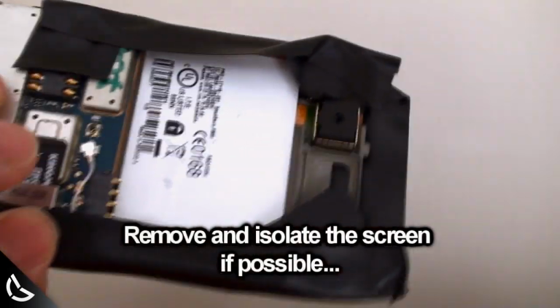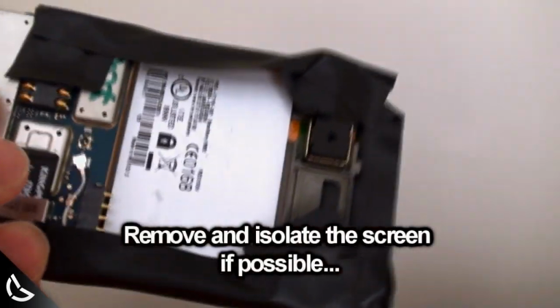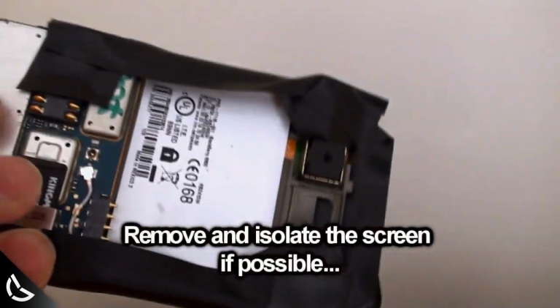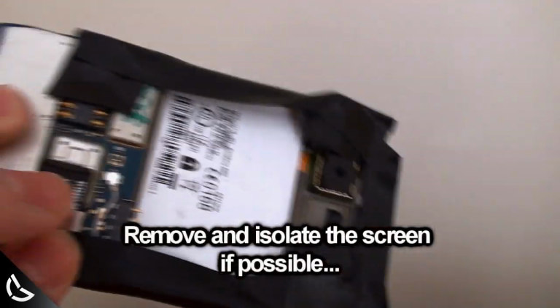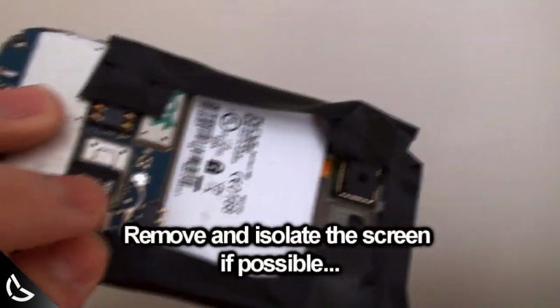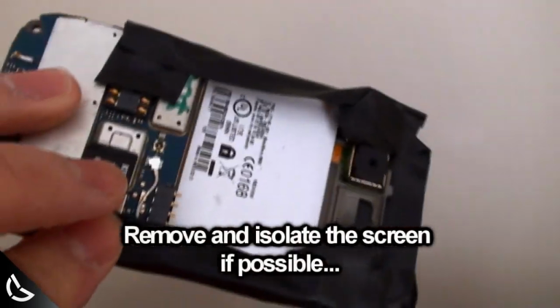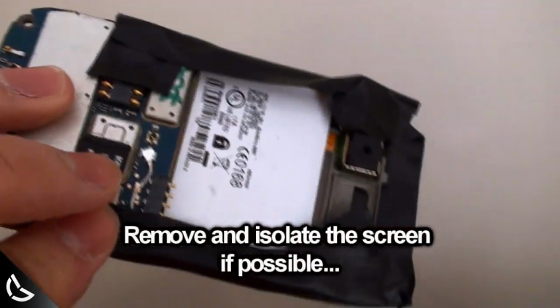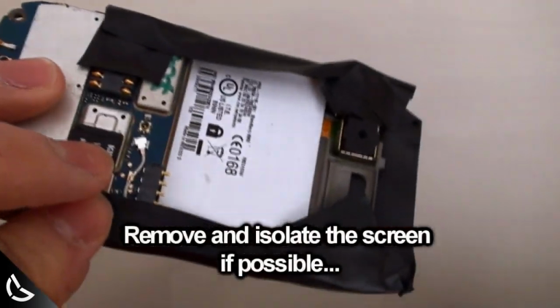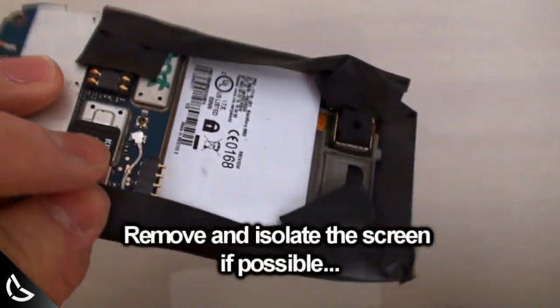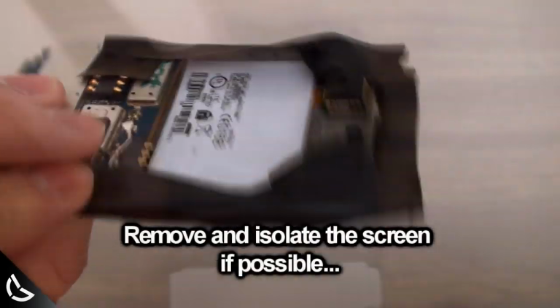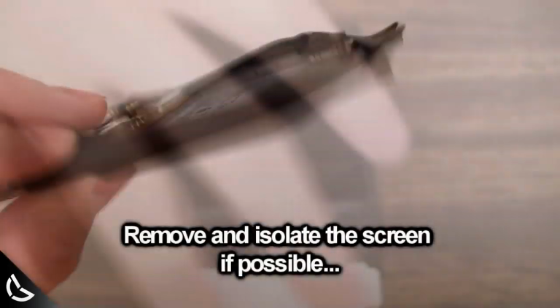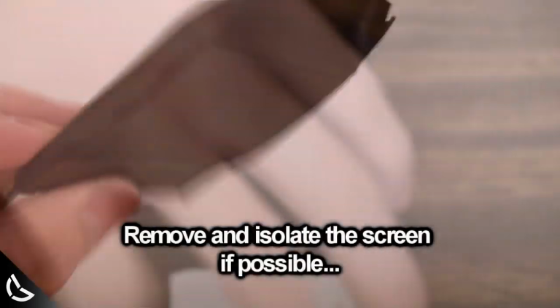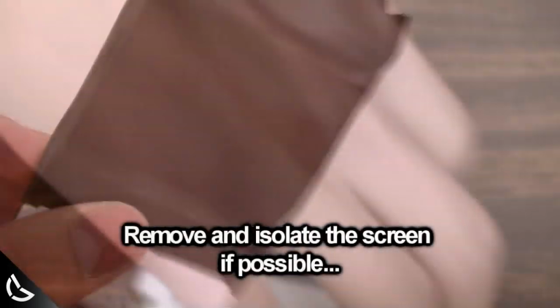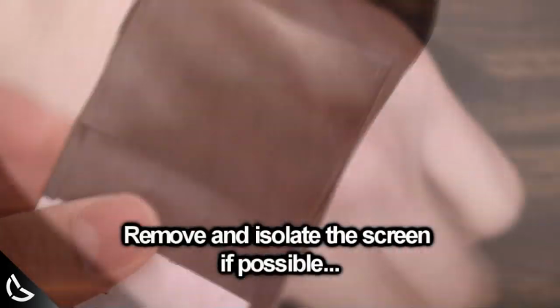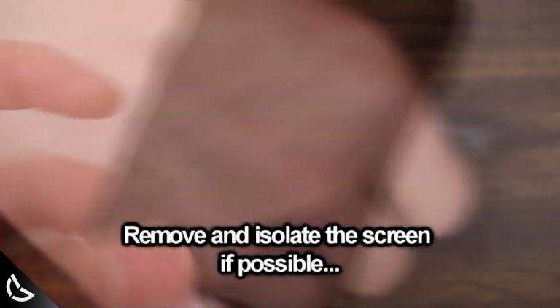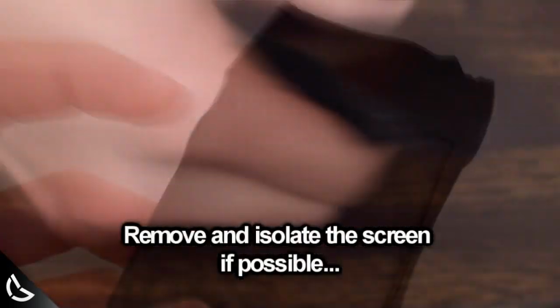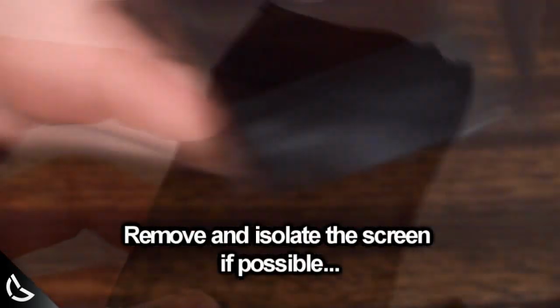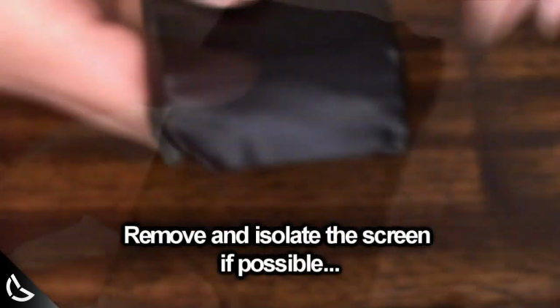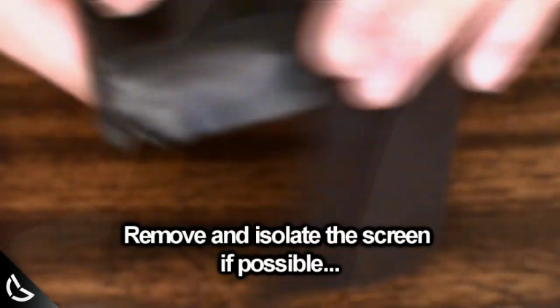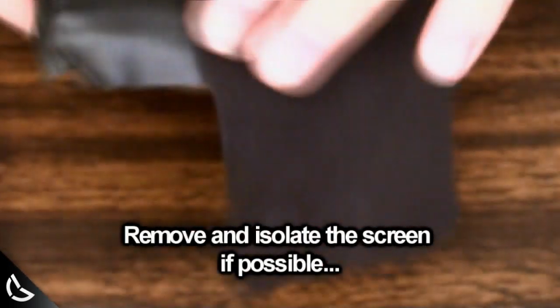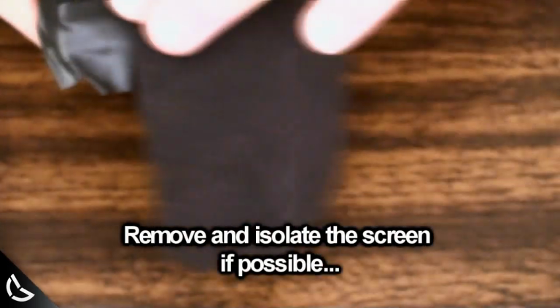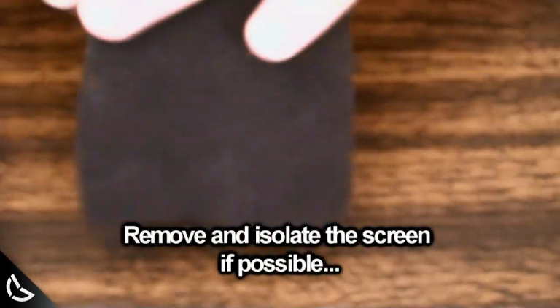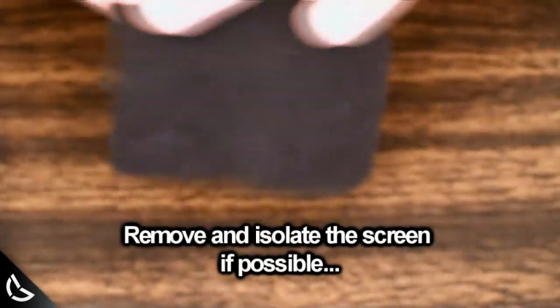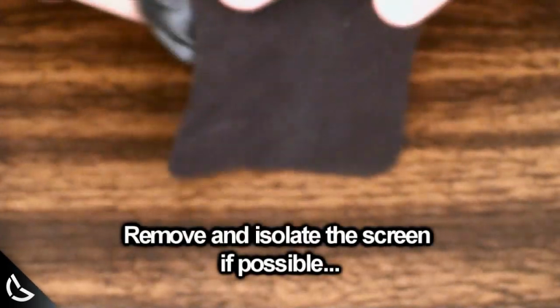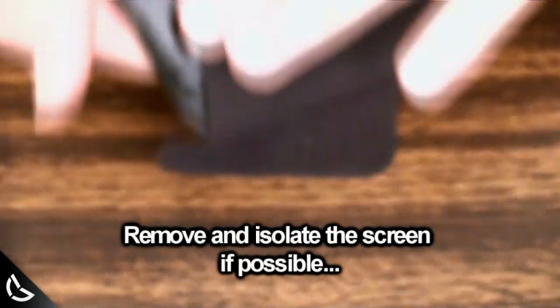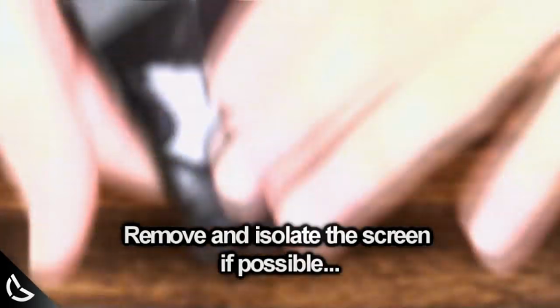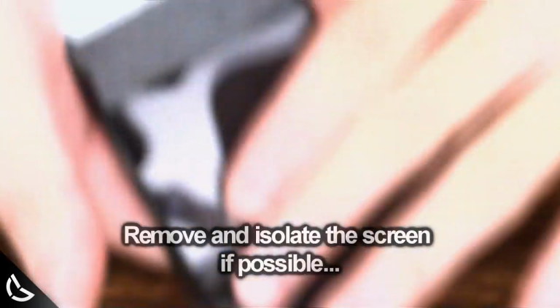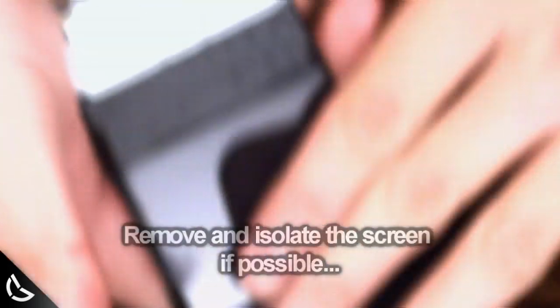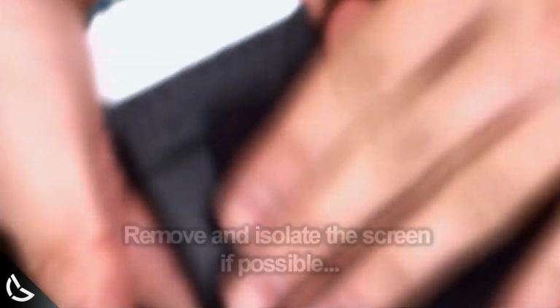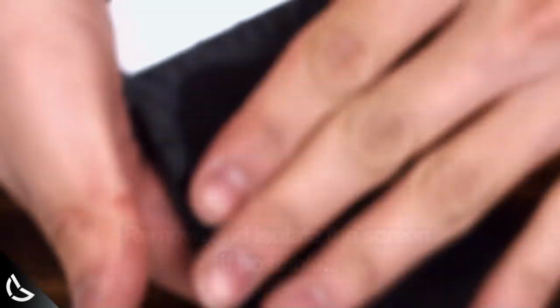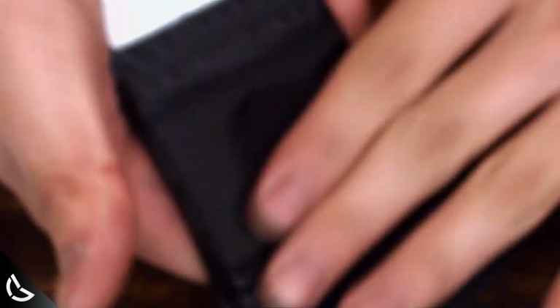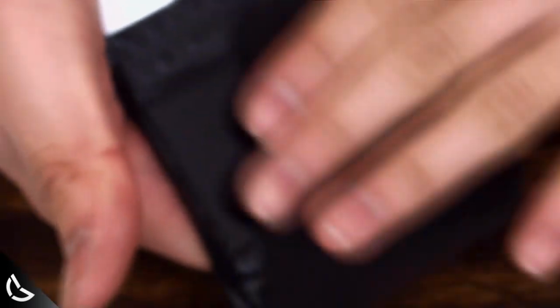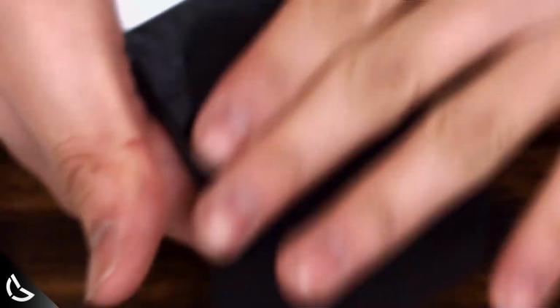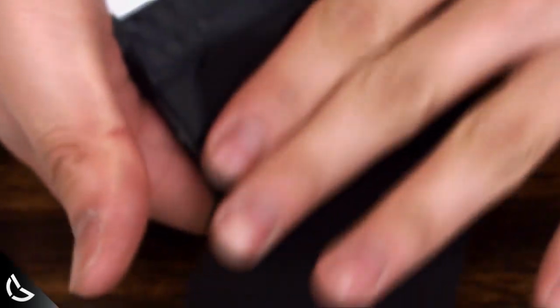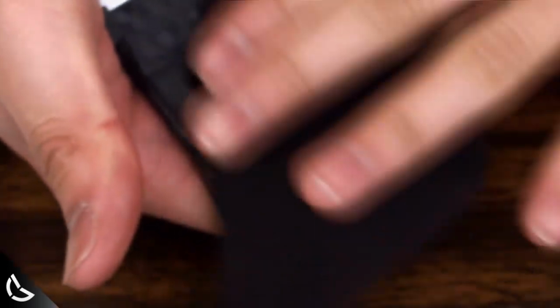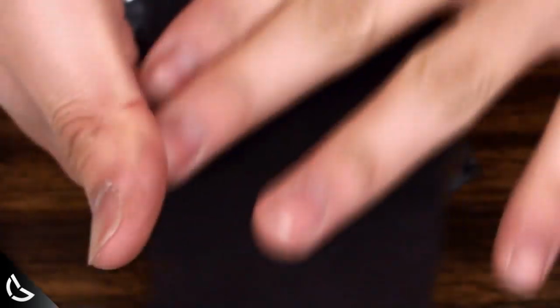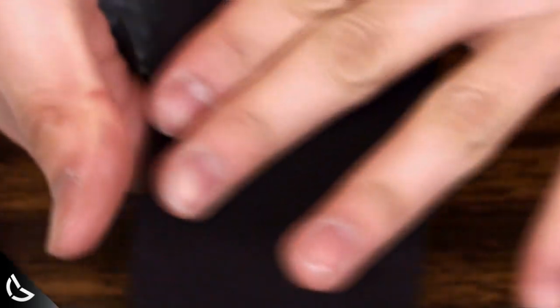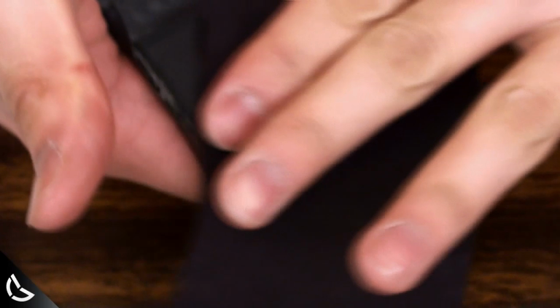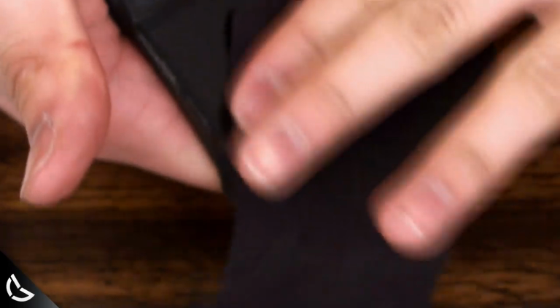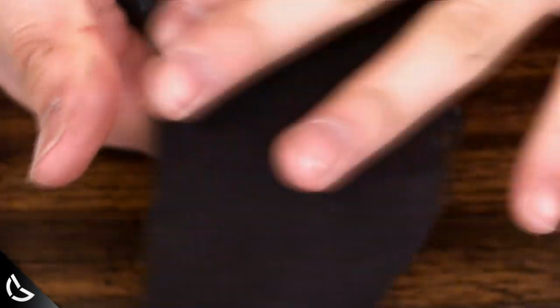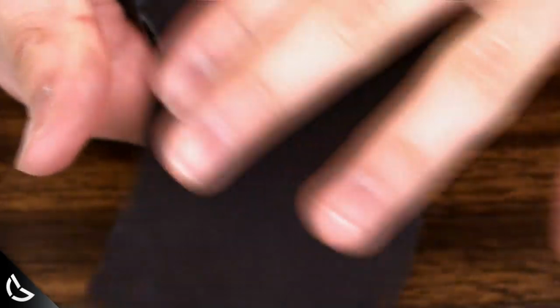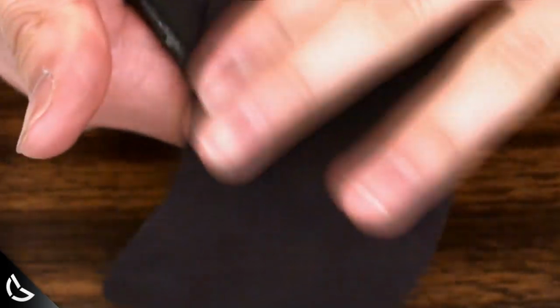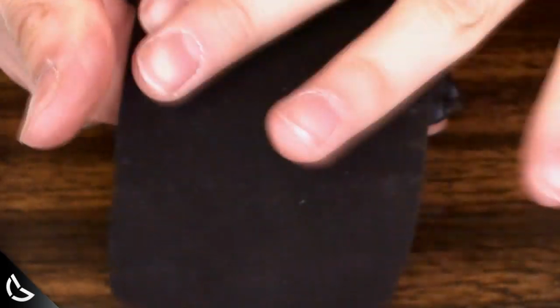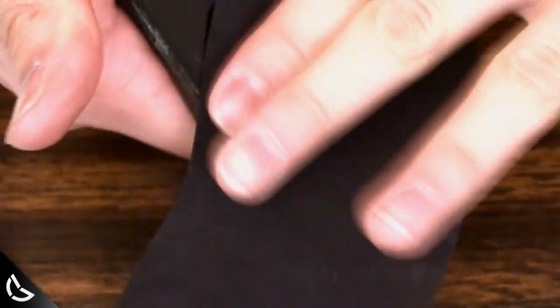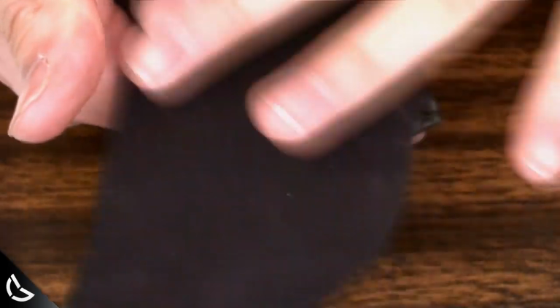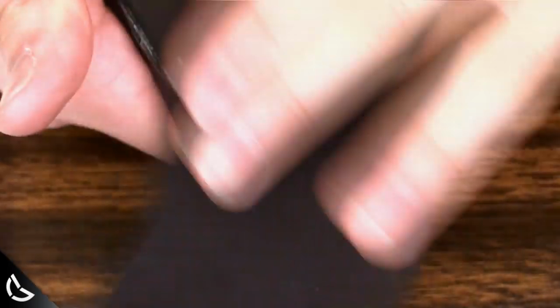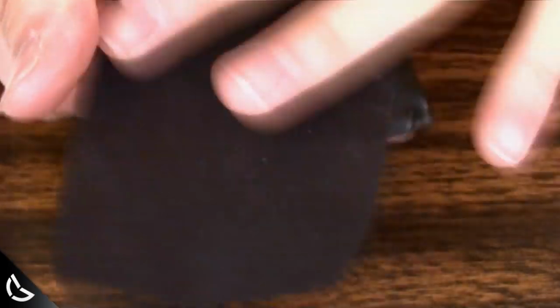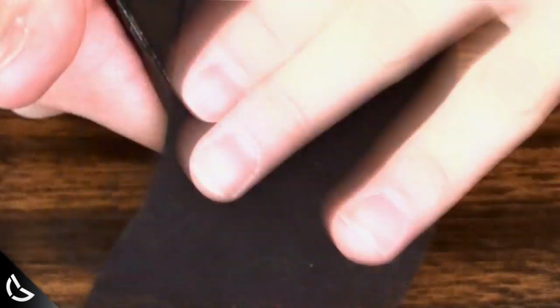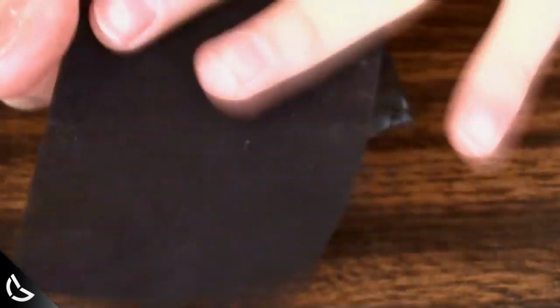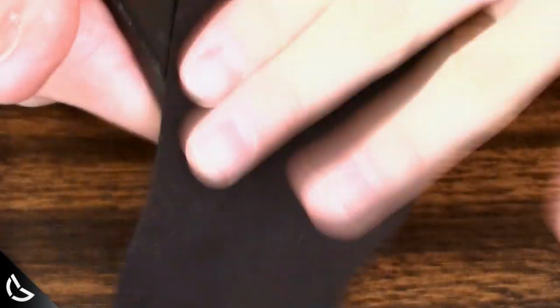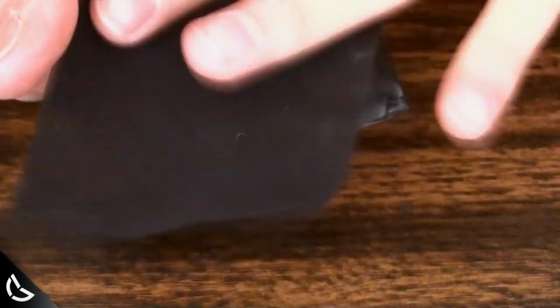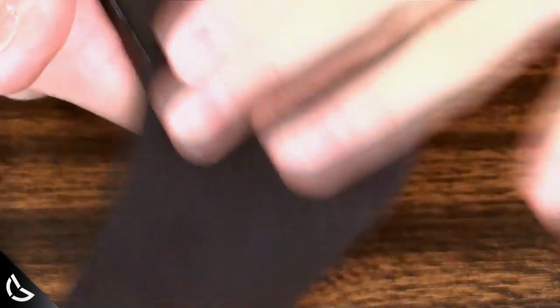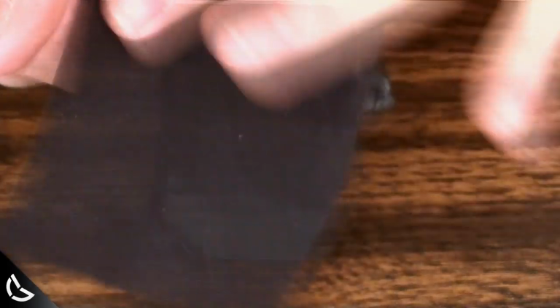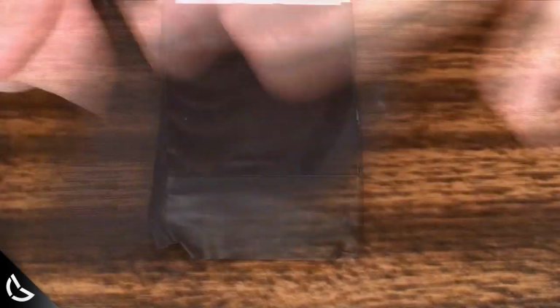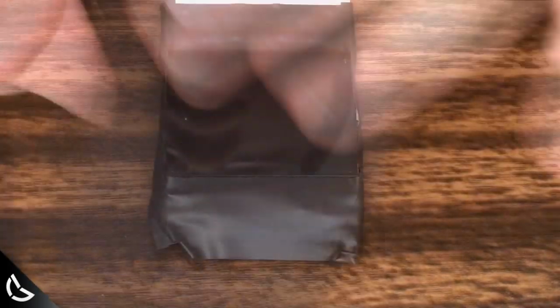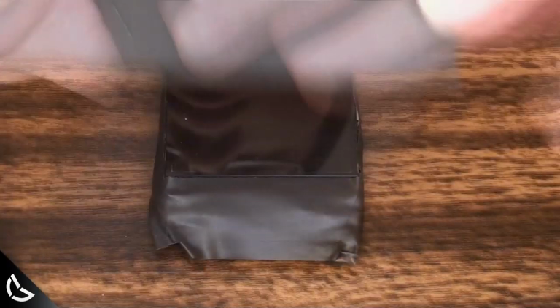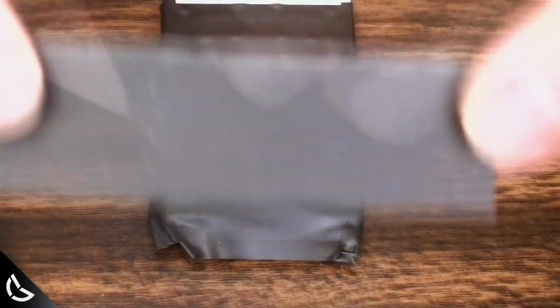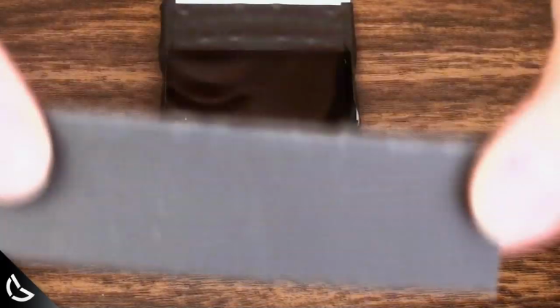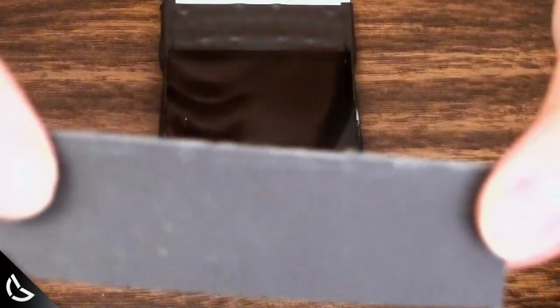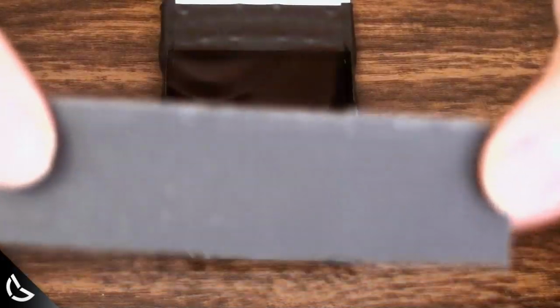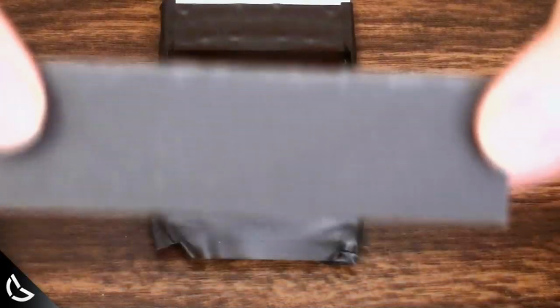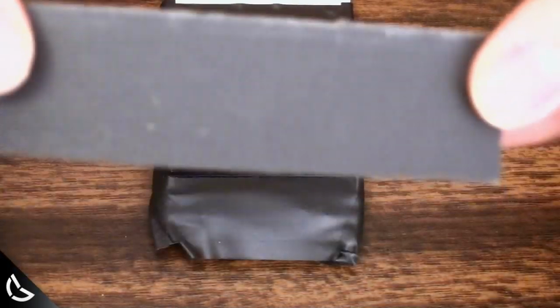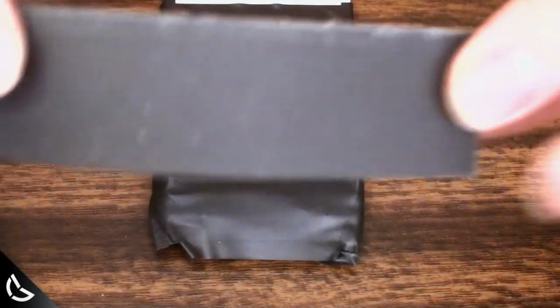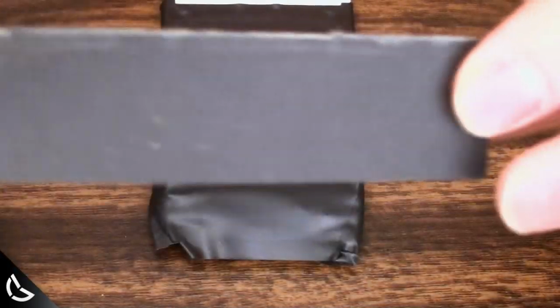I didn't do this for this video, but I really should have taken the screen out. Clean the screen to remove oils and fingerprints. Let's start sanding.